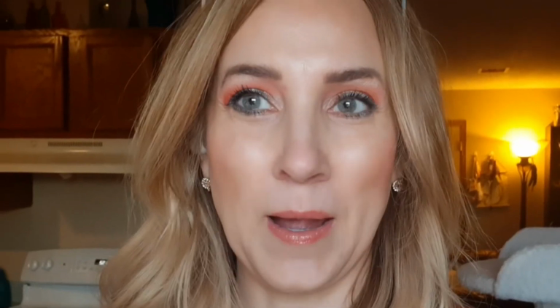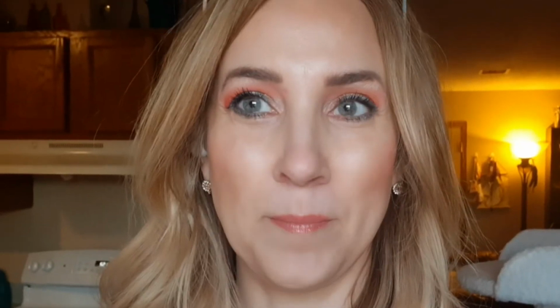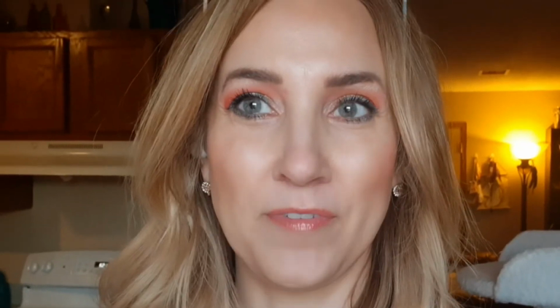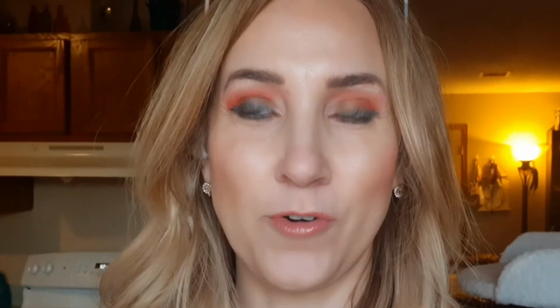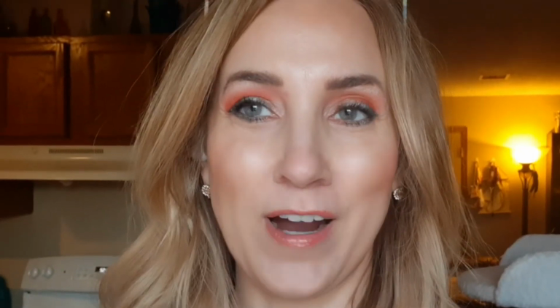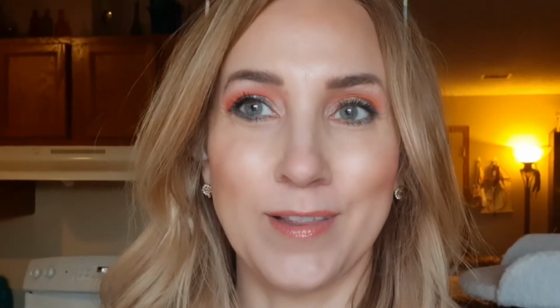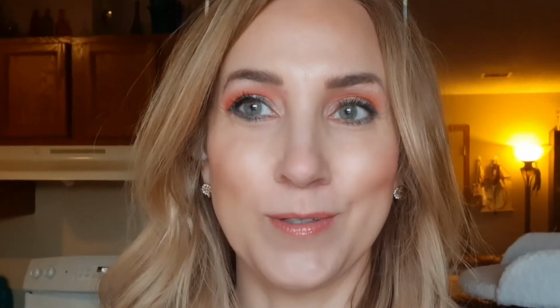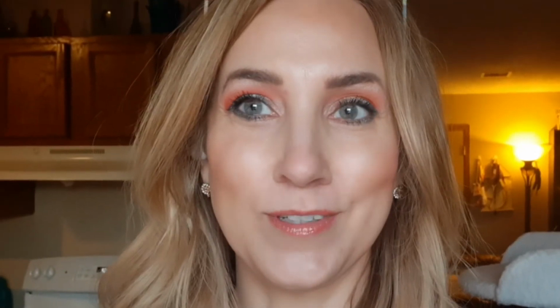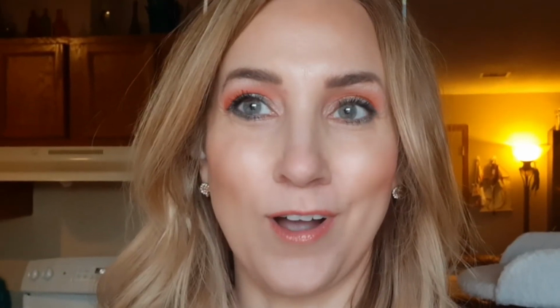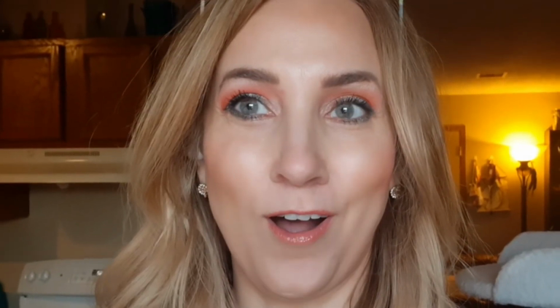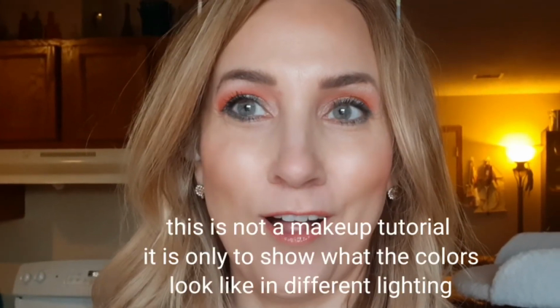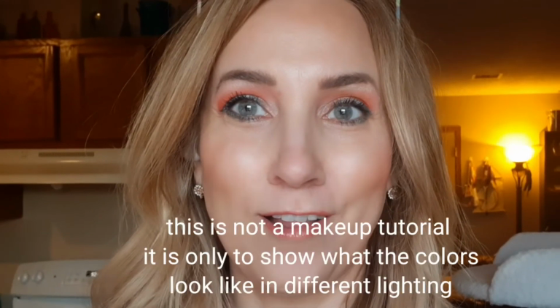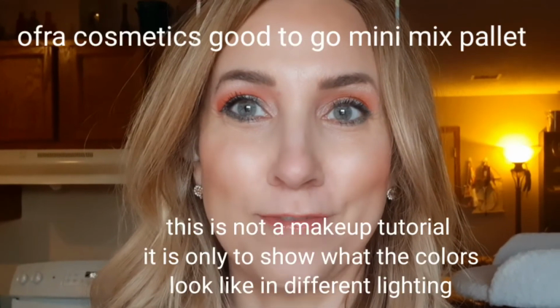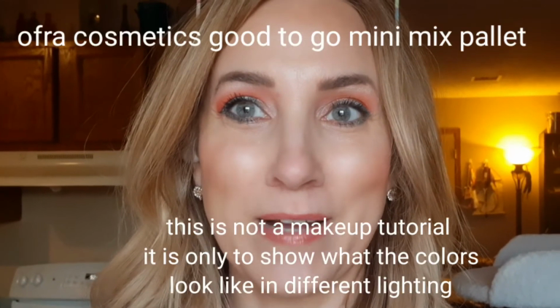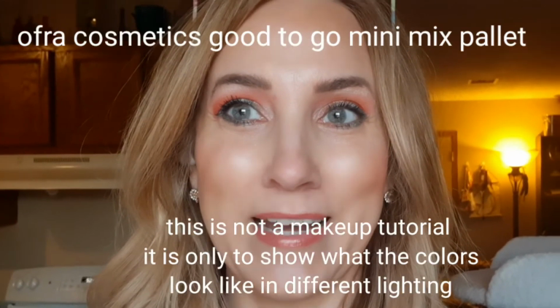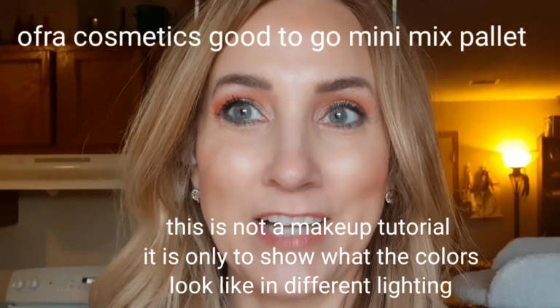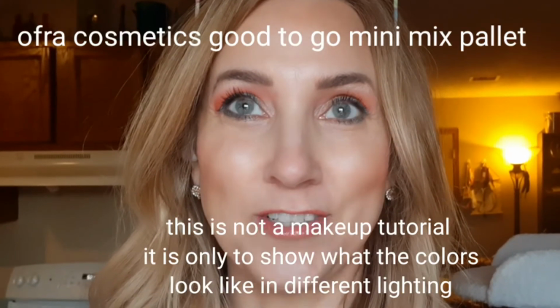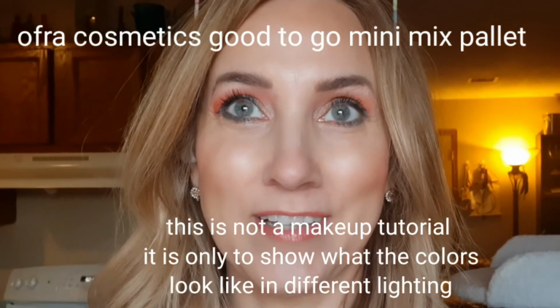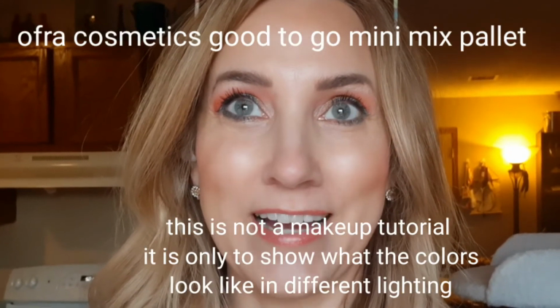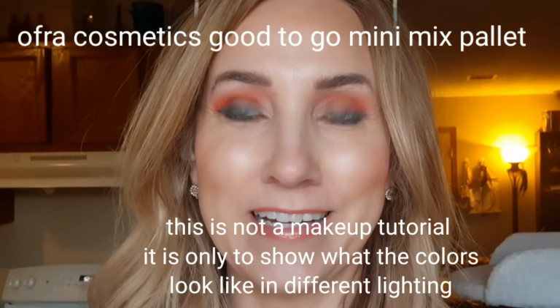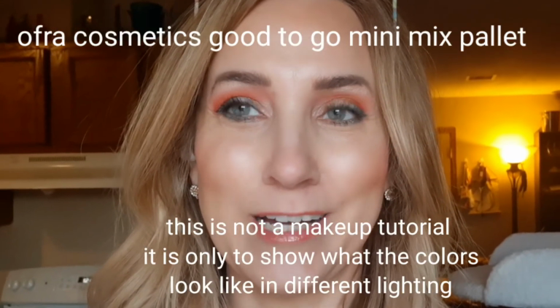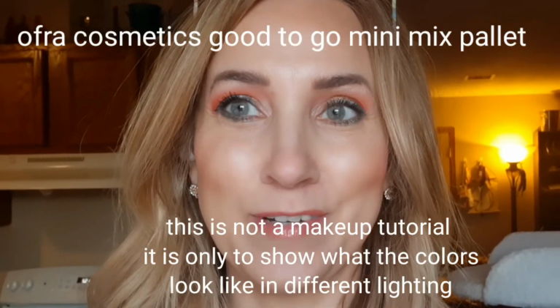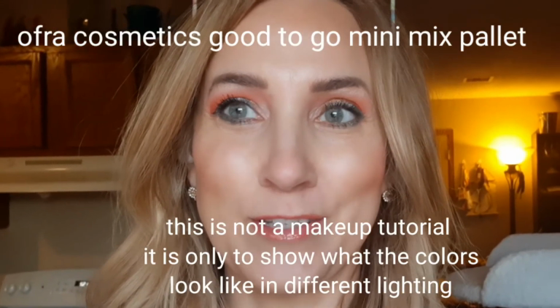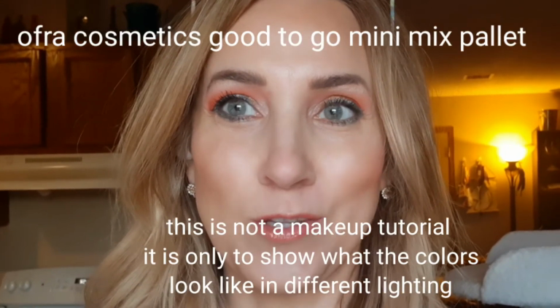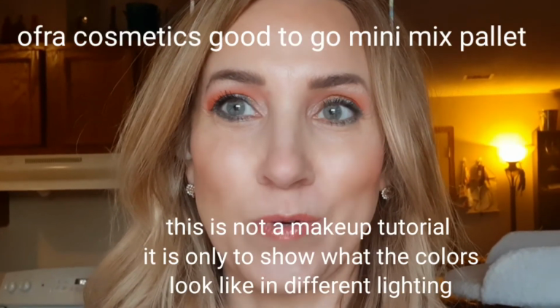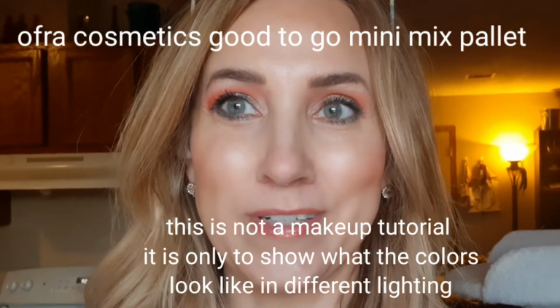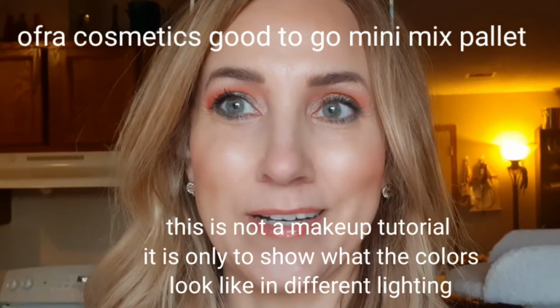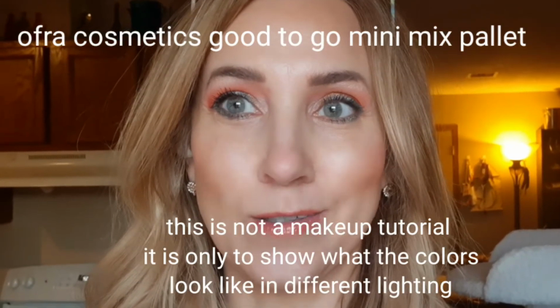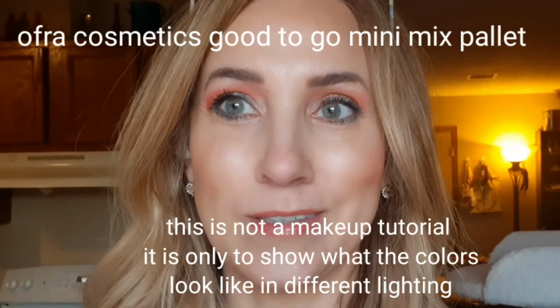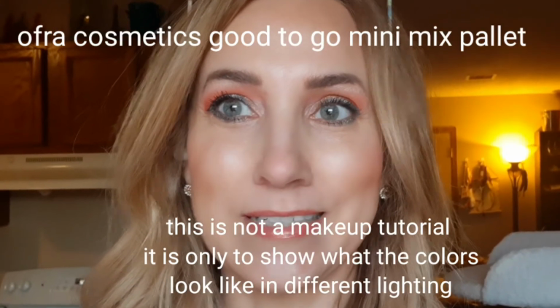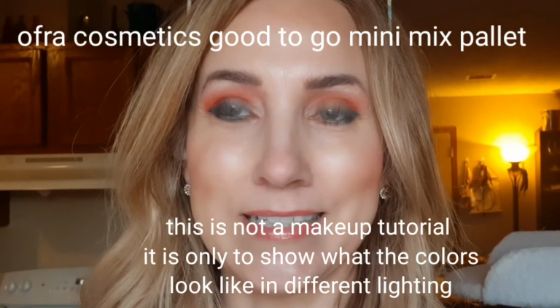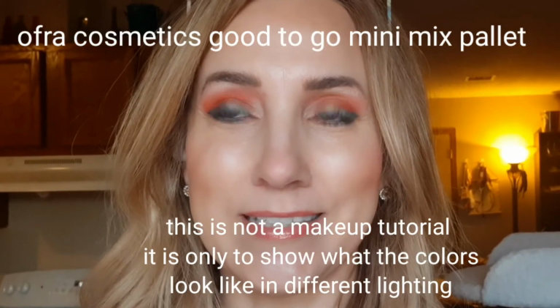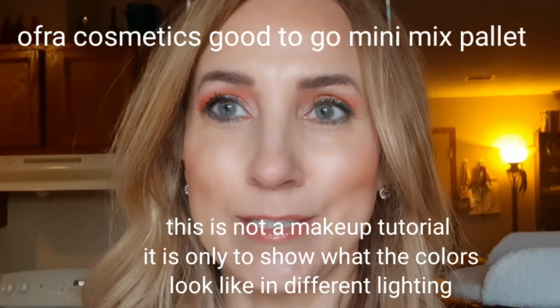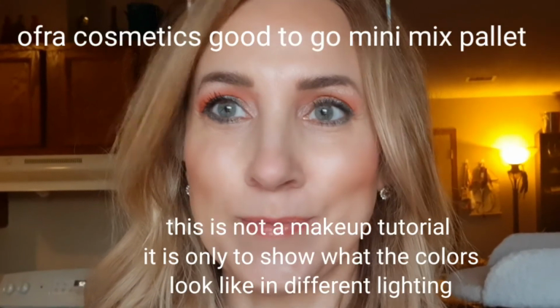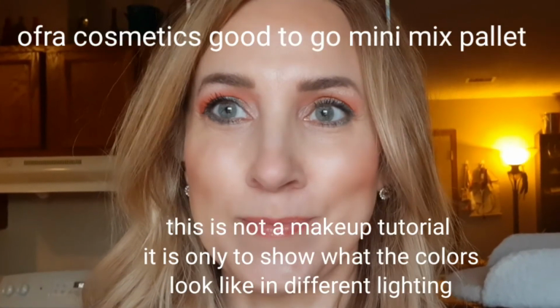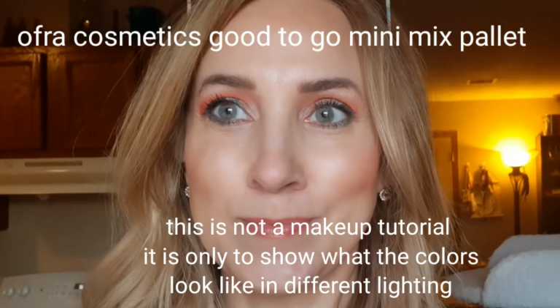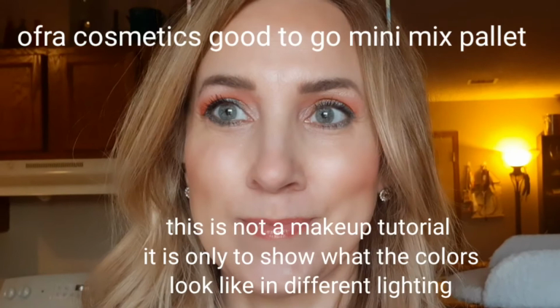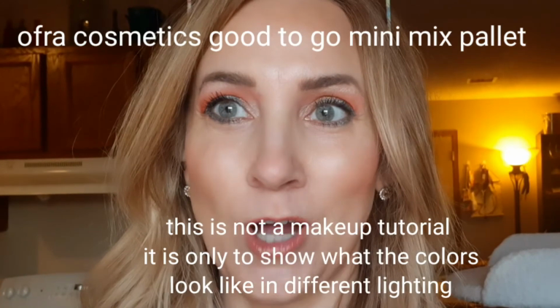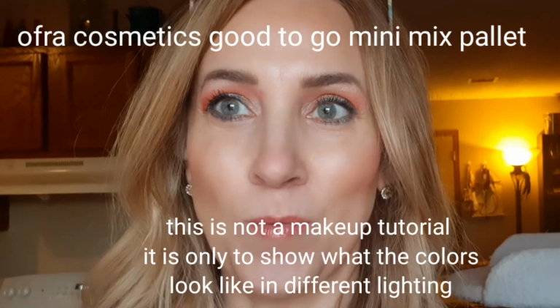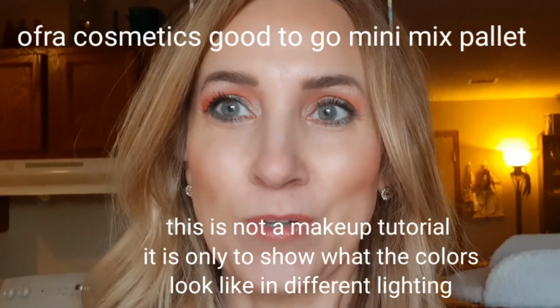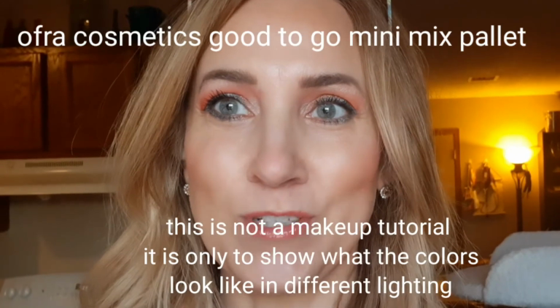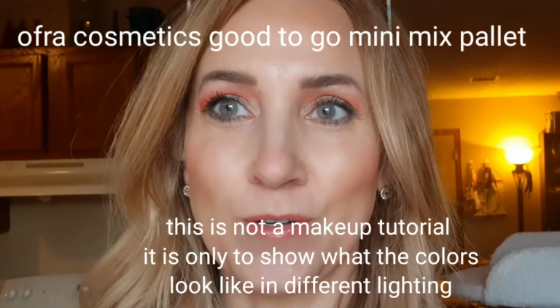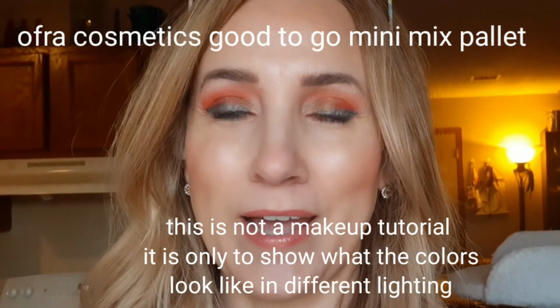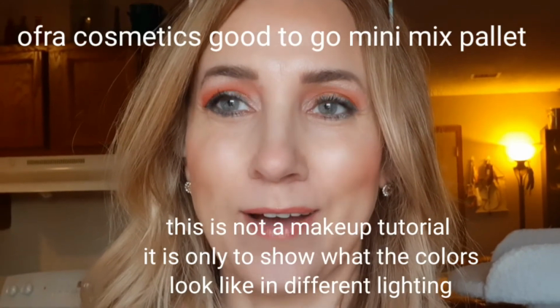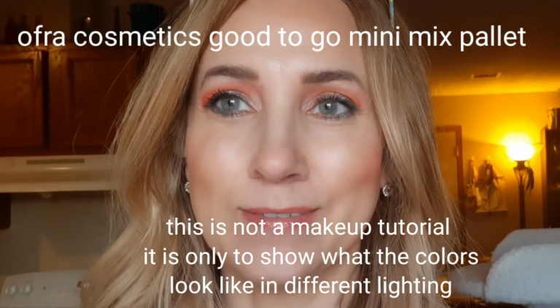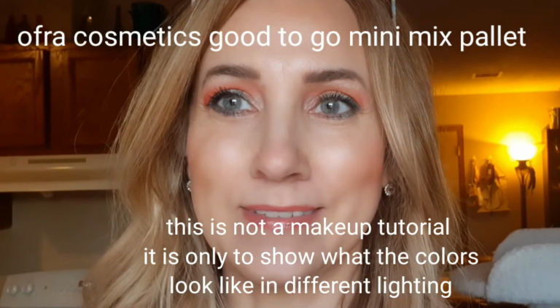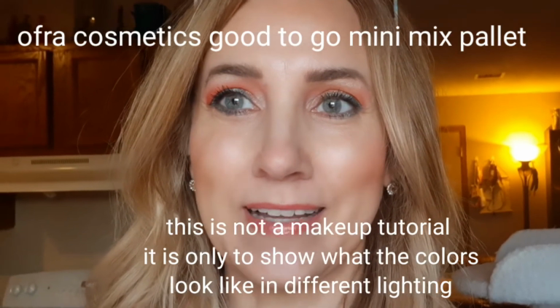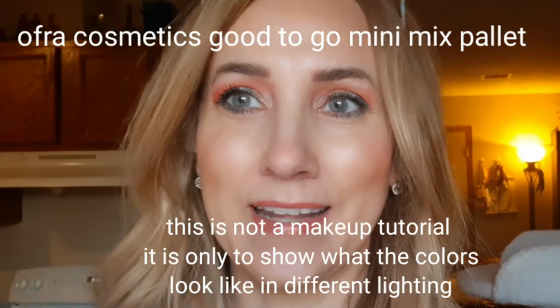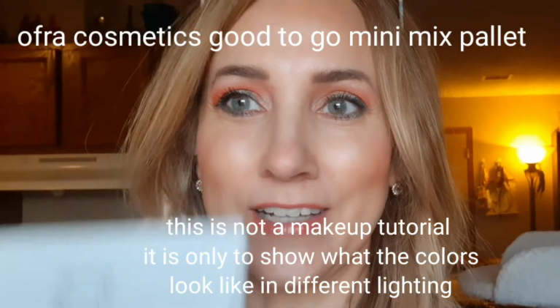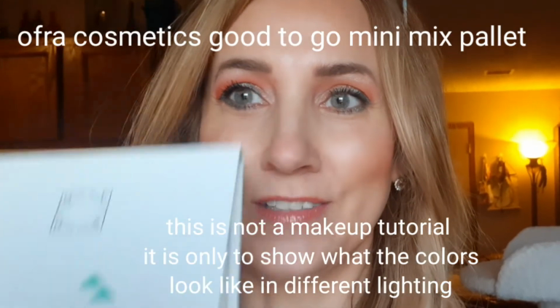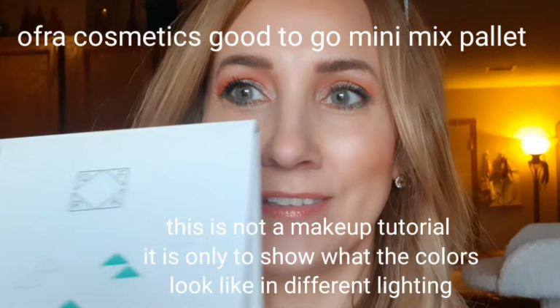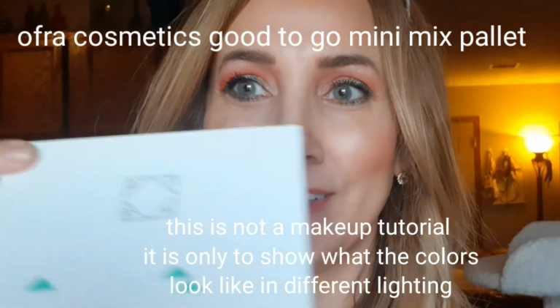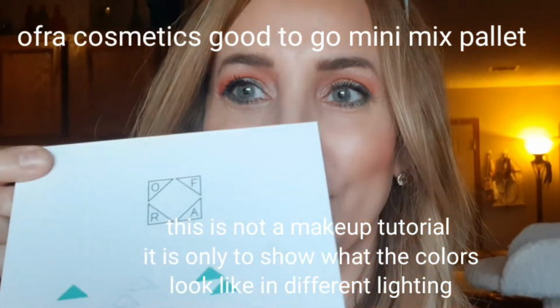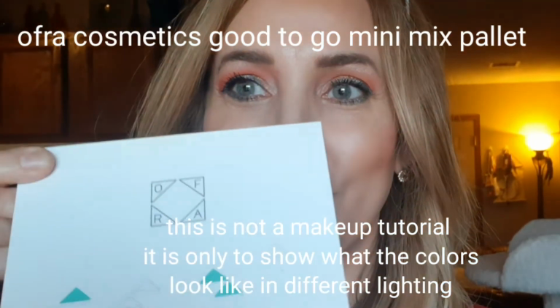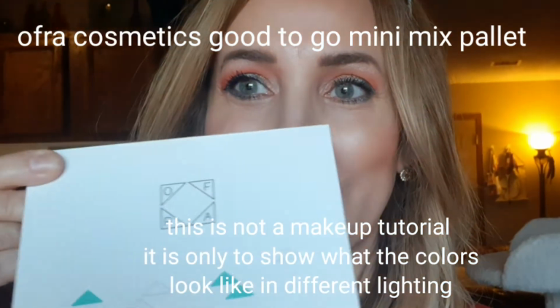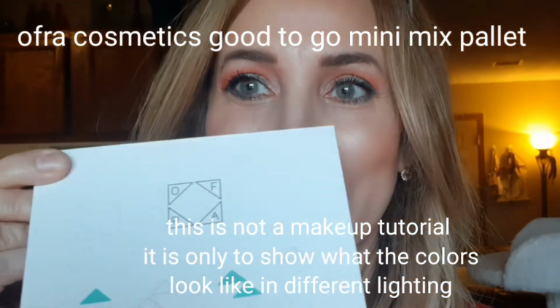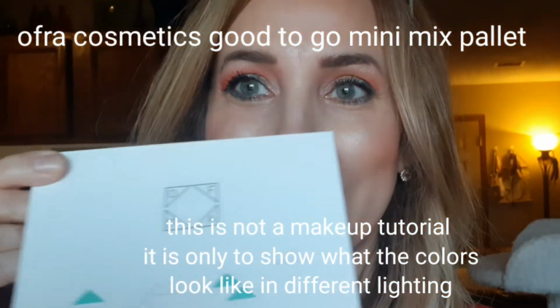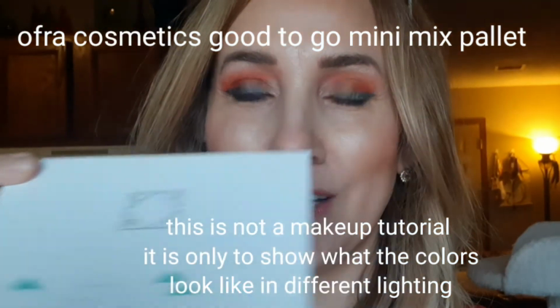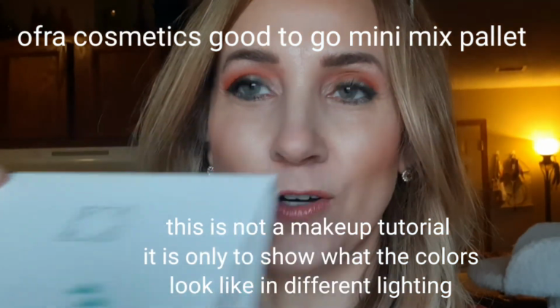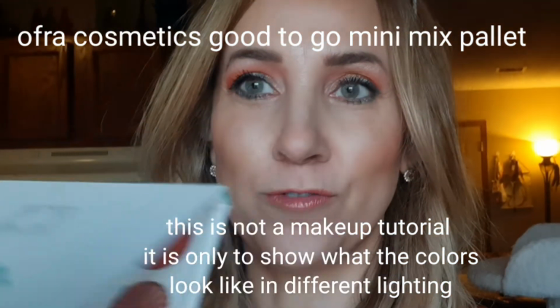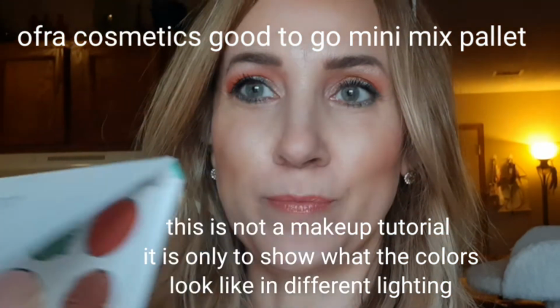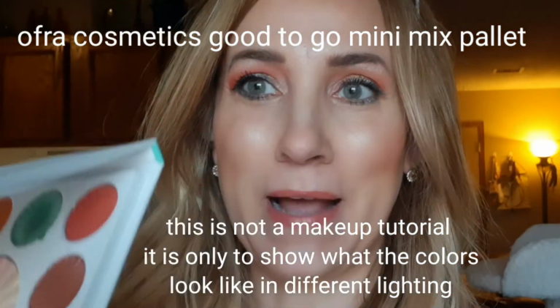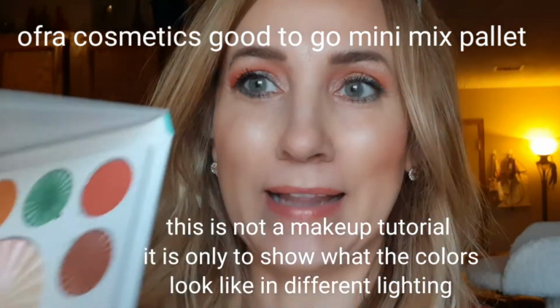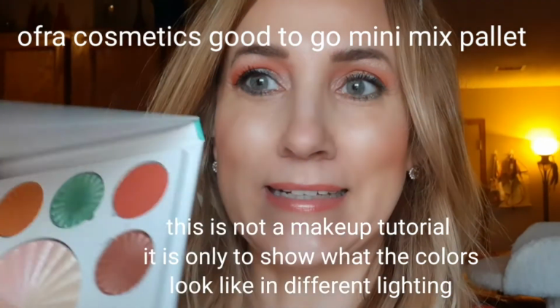Before I lose all of my natural lighting coming through the window because it's almost going down, I thought I'd hurry and get the Ophra palette.